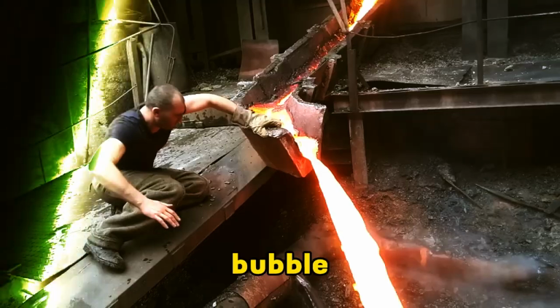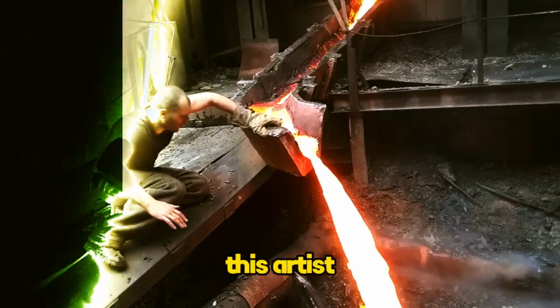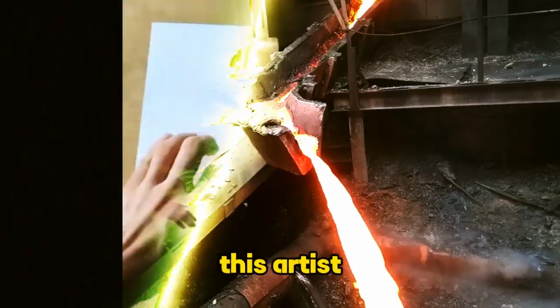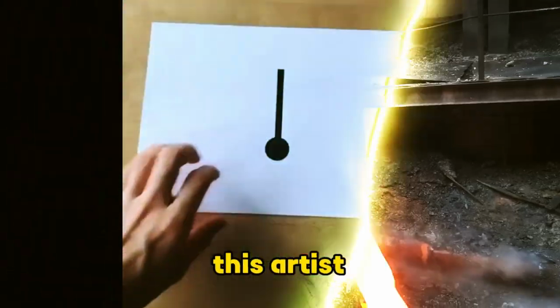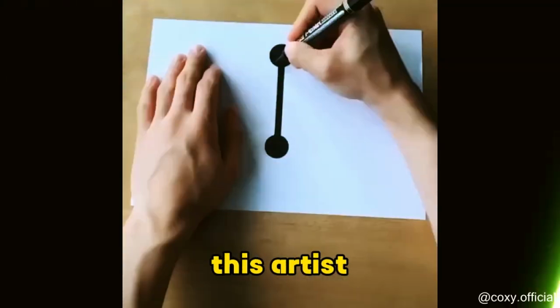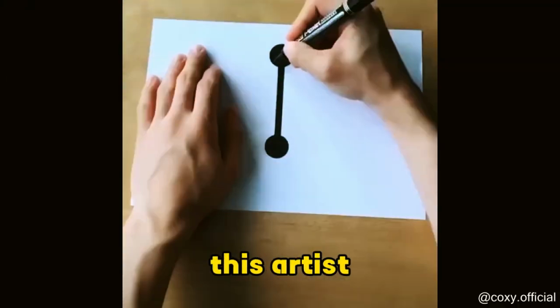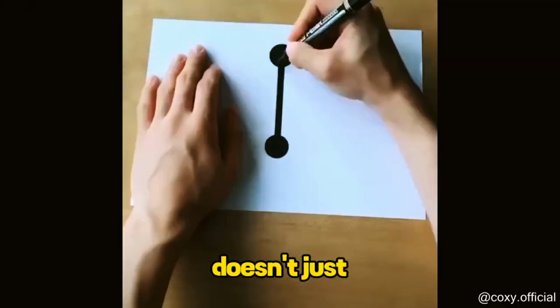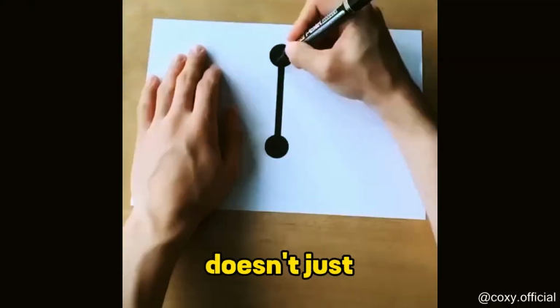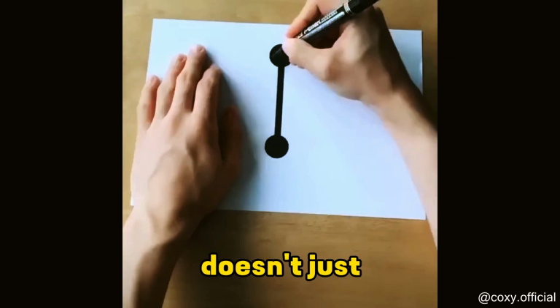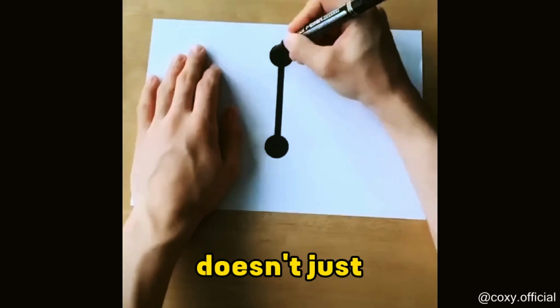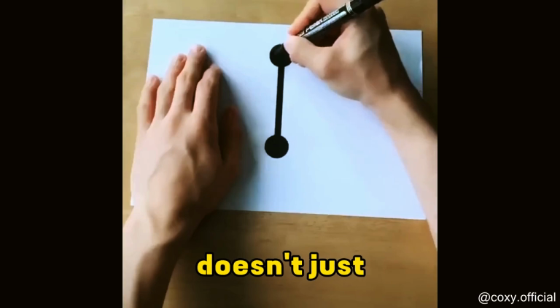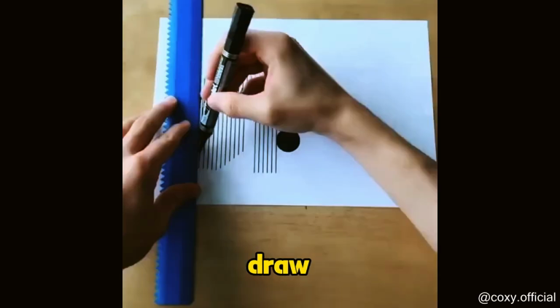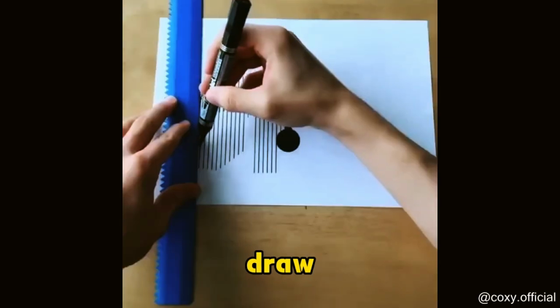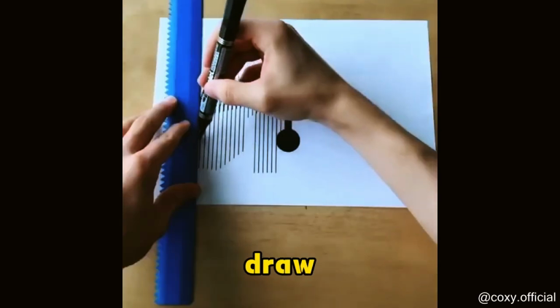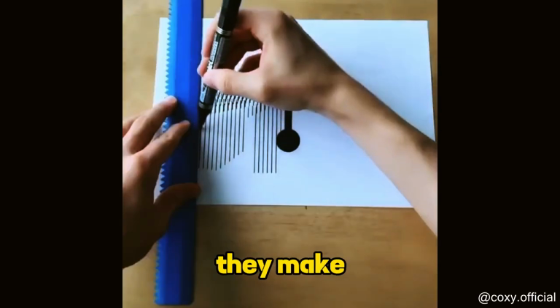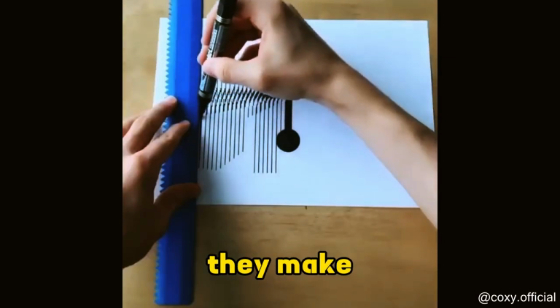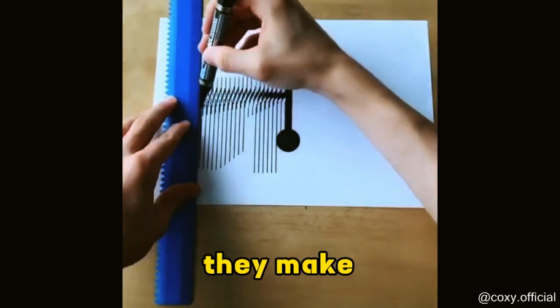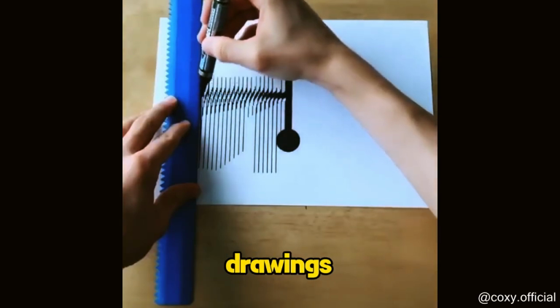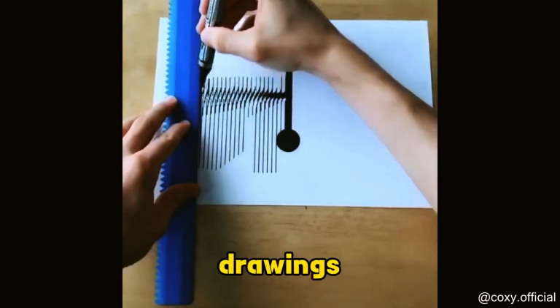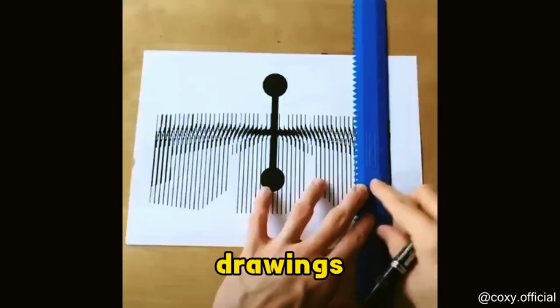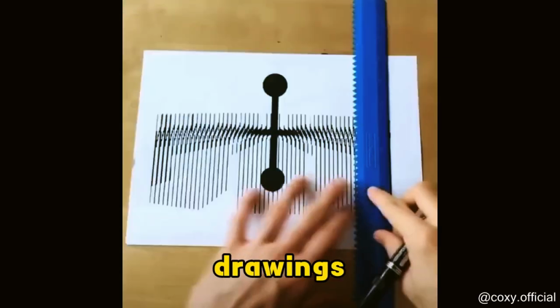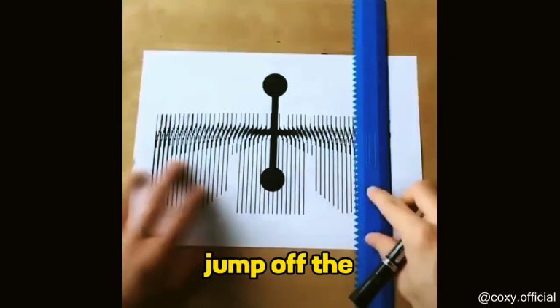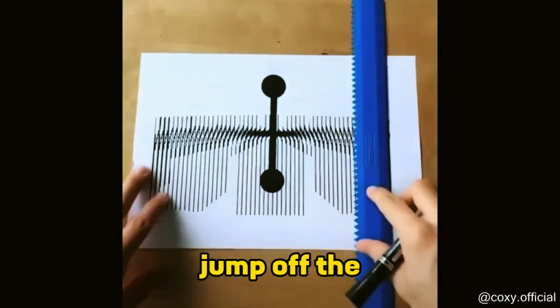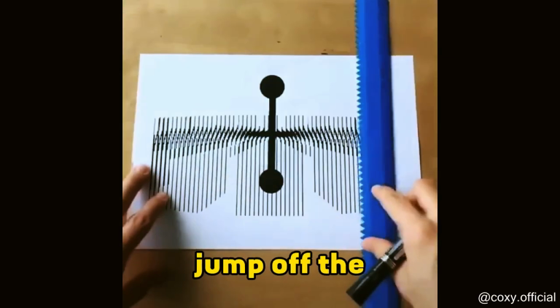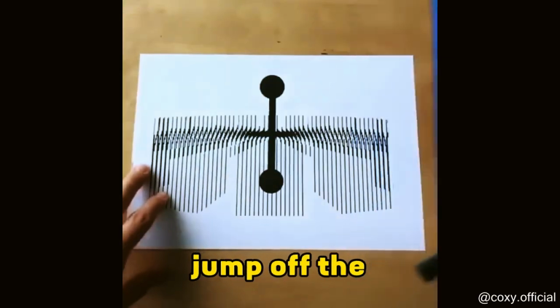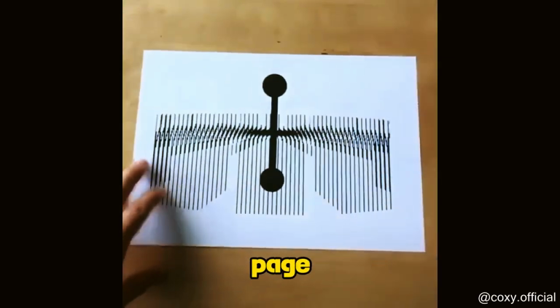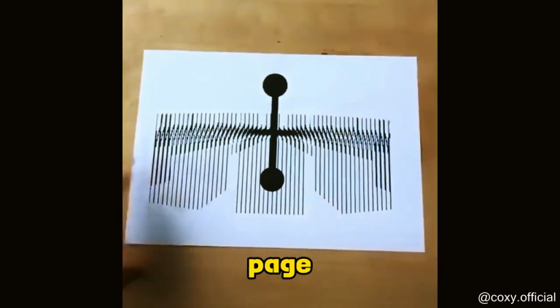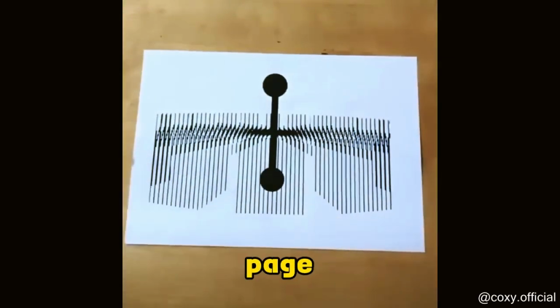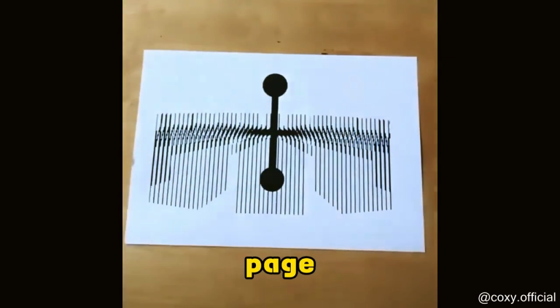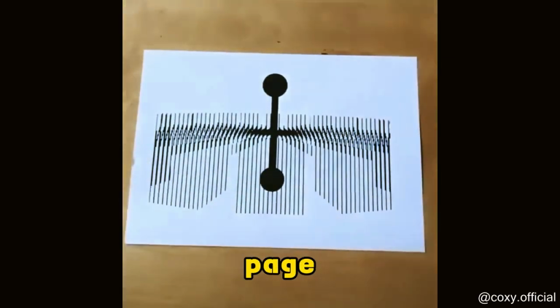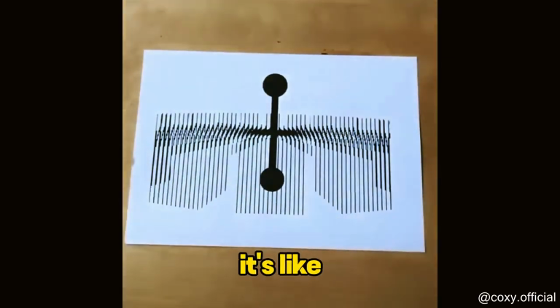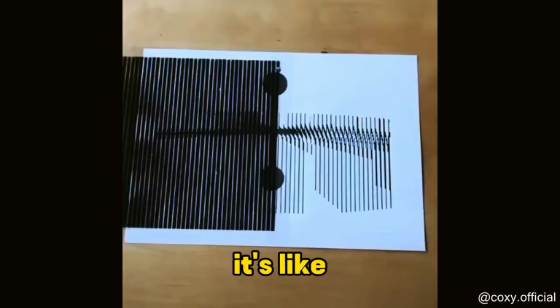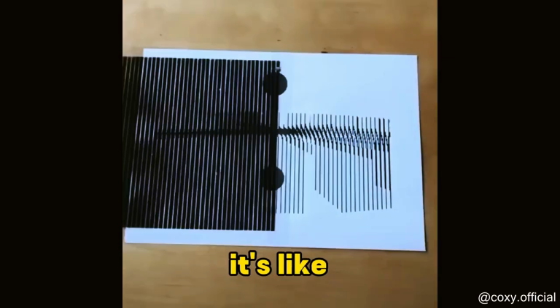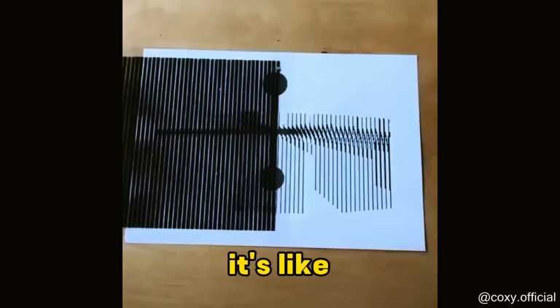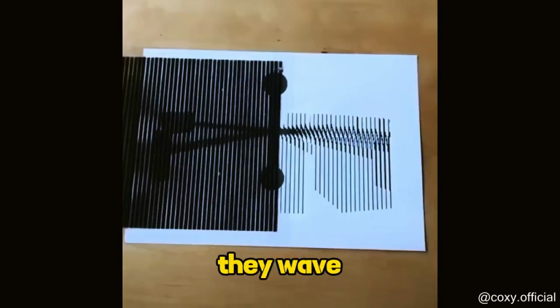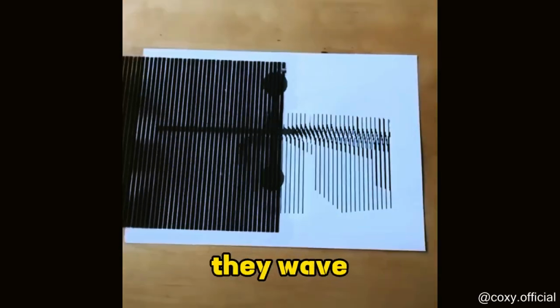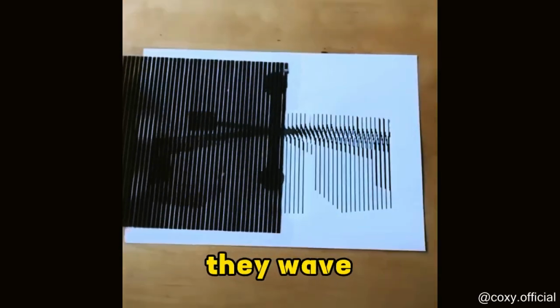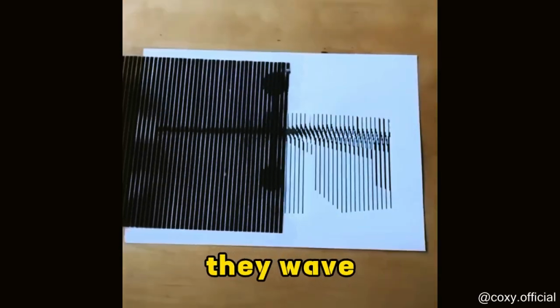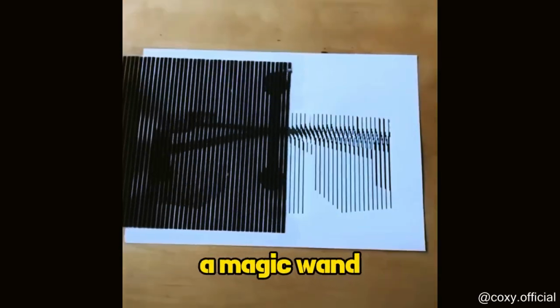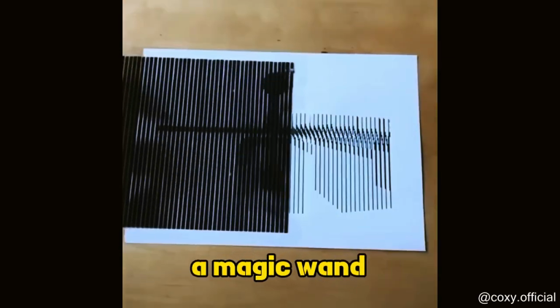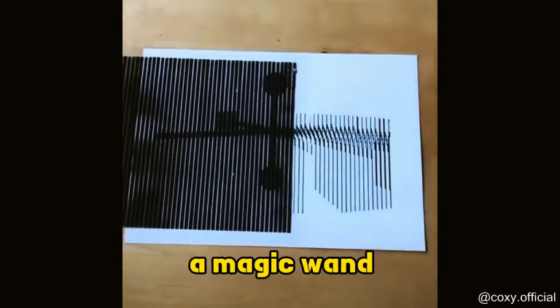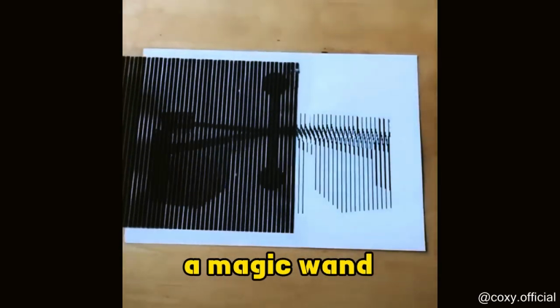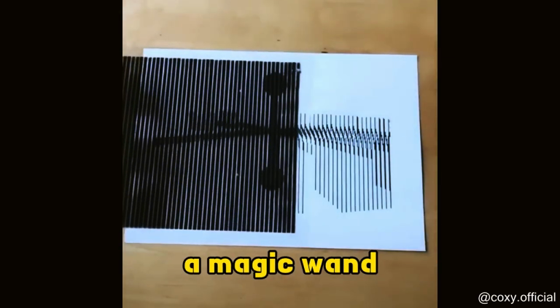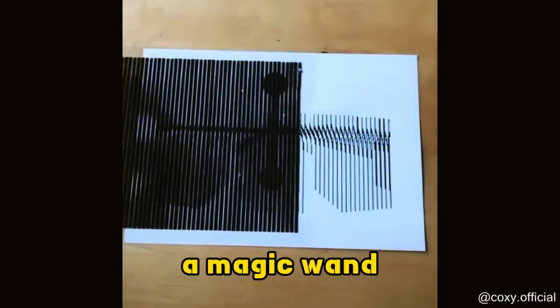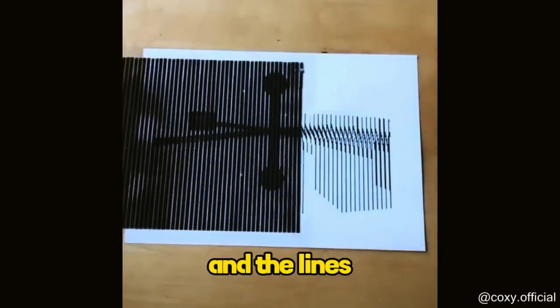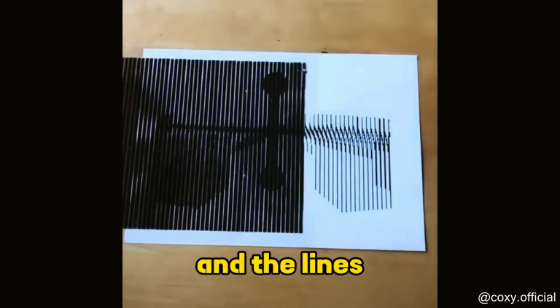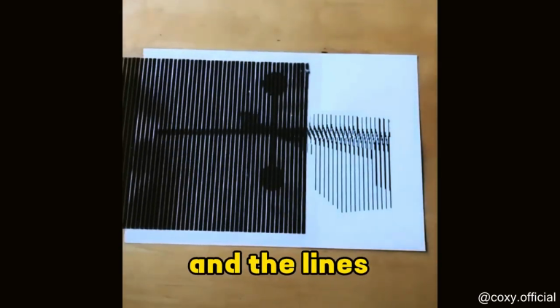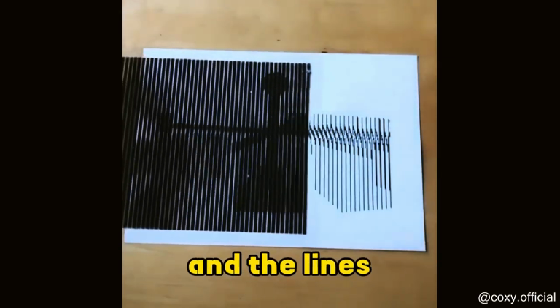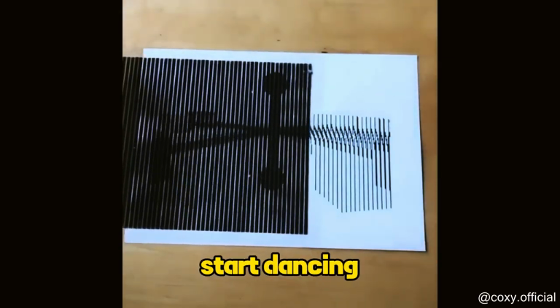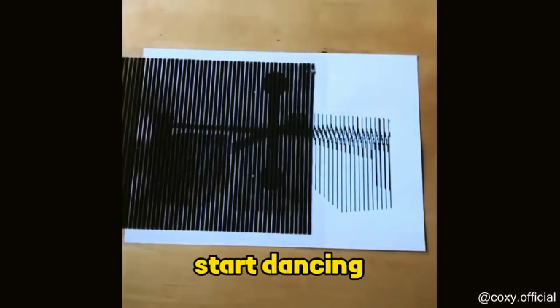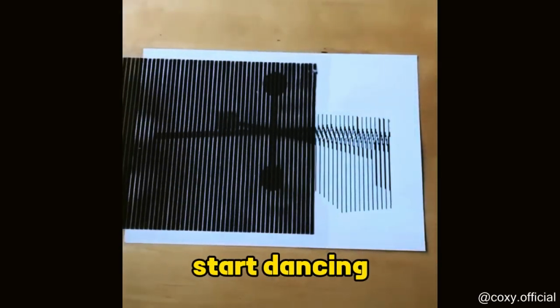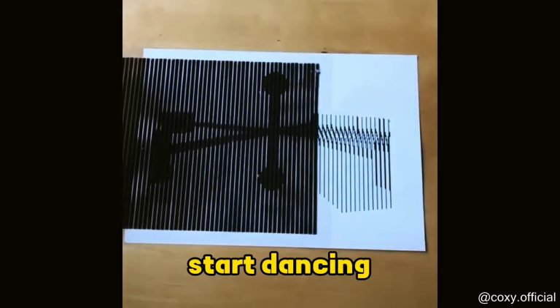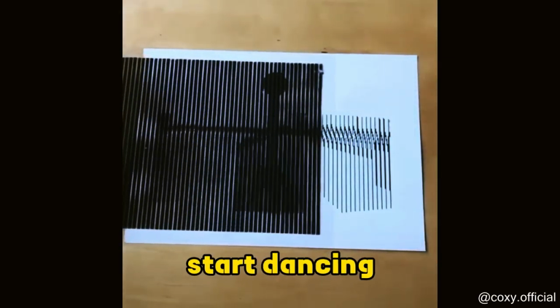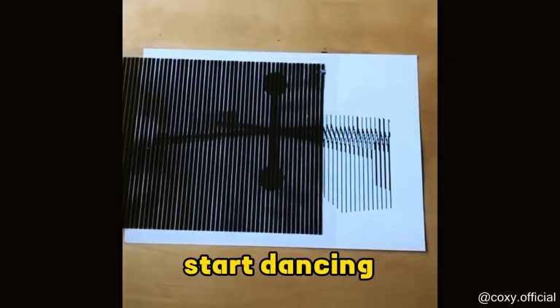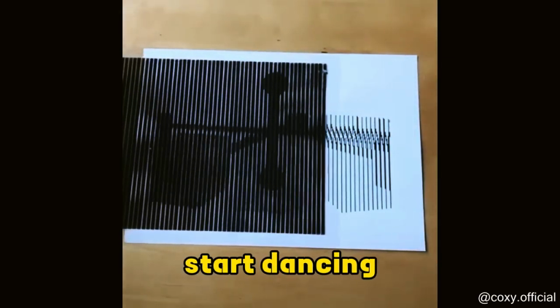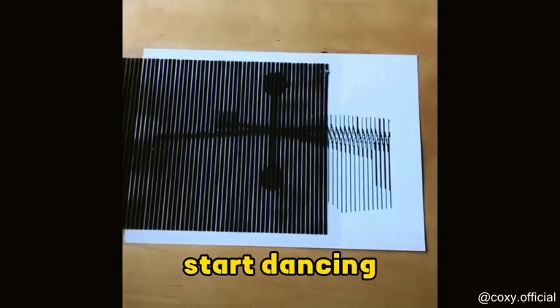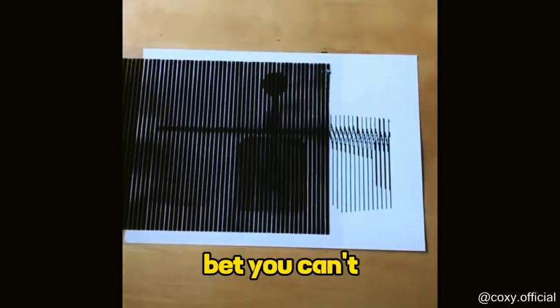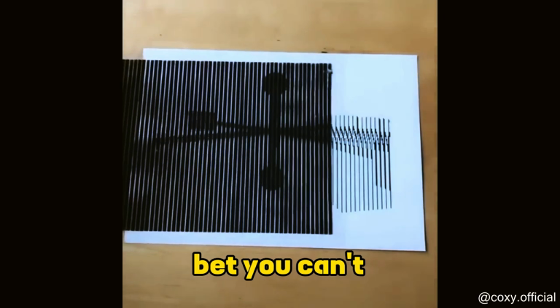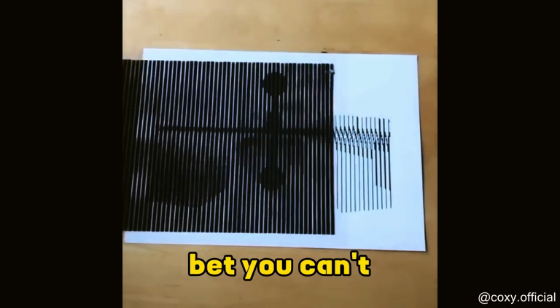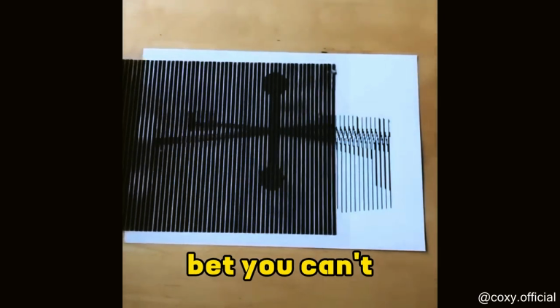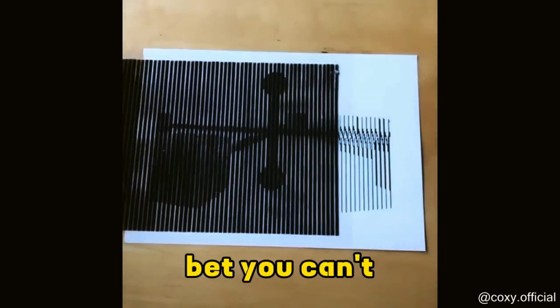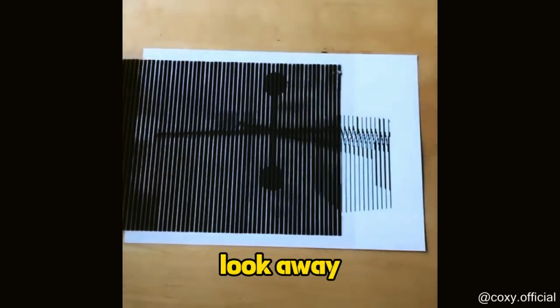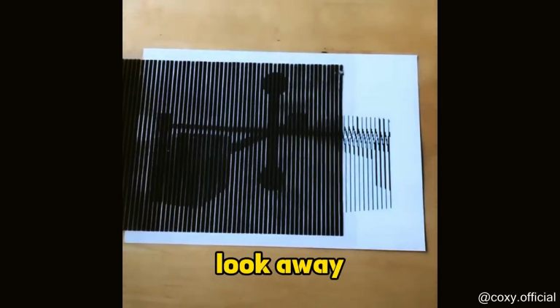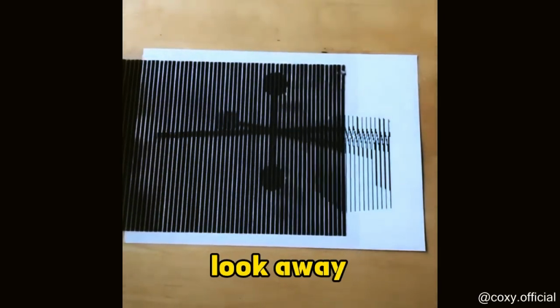This artist doesn't just draw — they make drawings jump off the page. It's like they wave a magic wand and the lines start dancing. Bet you can't look away?